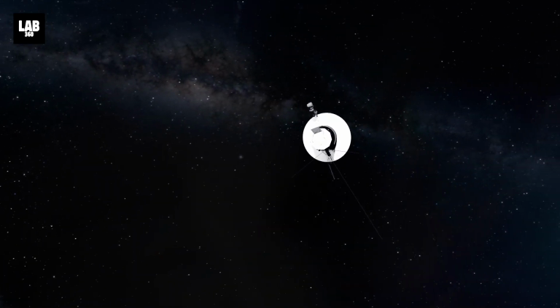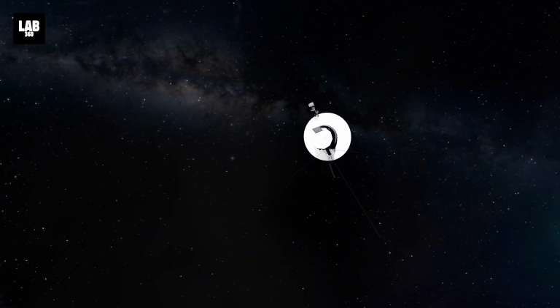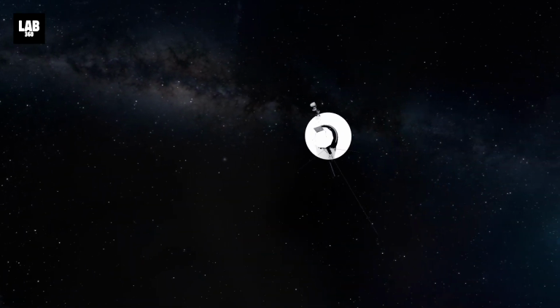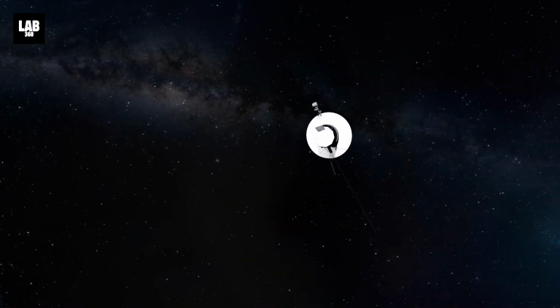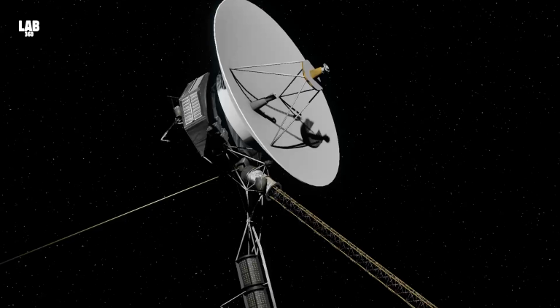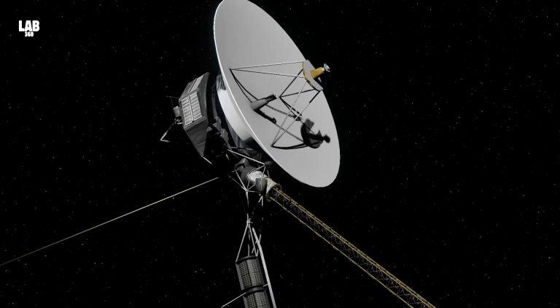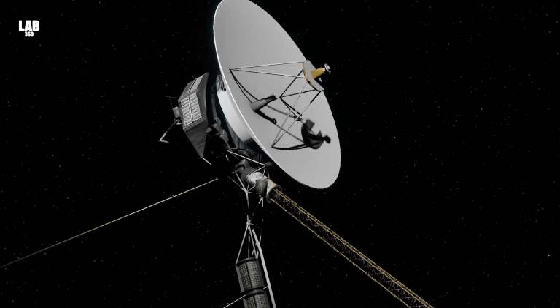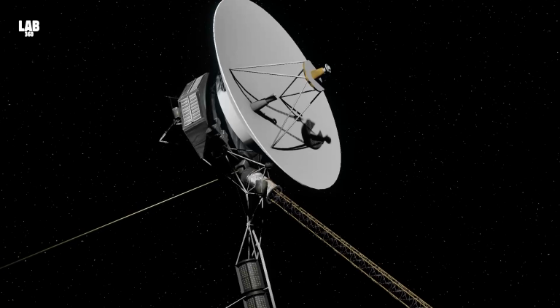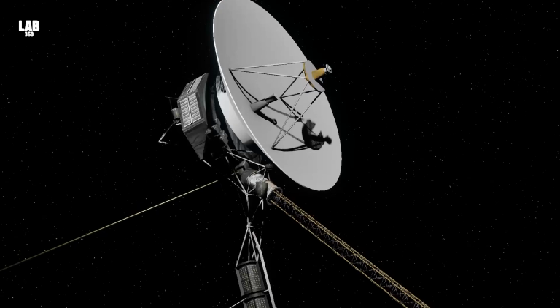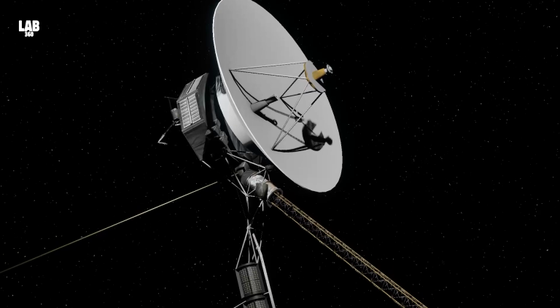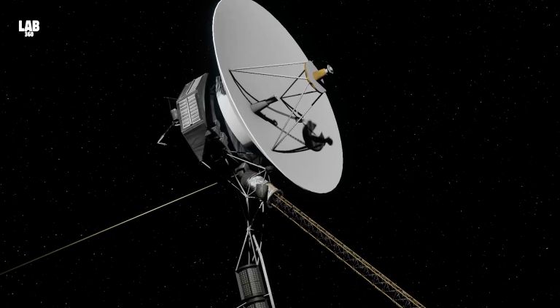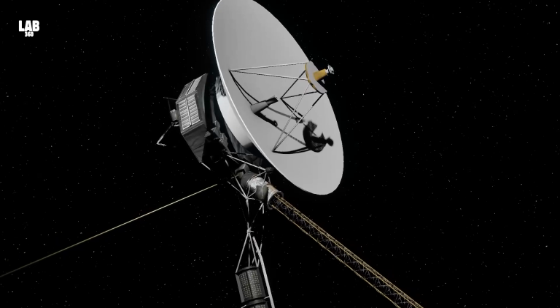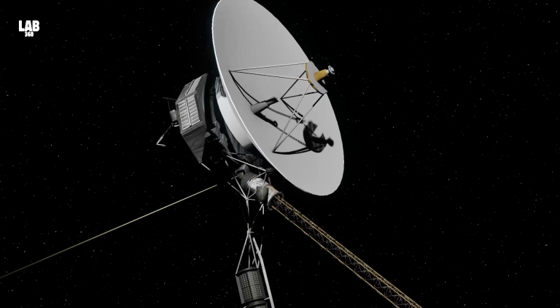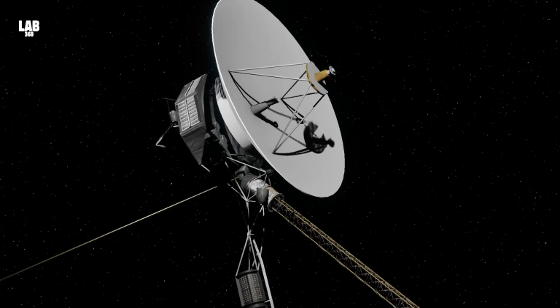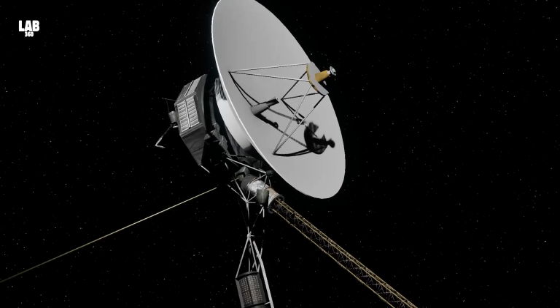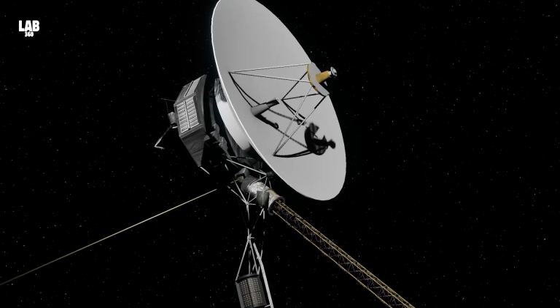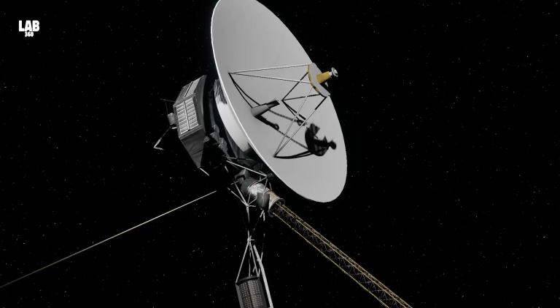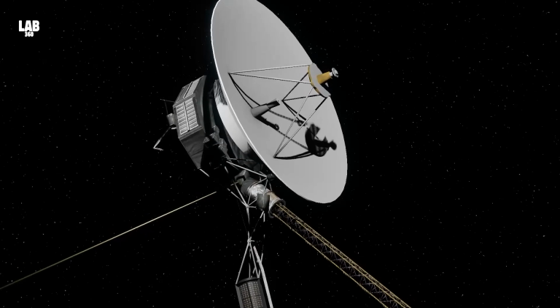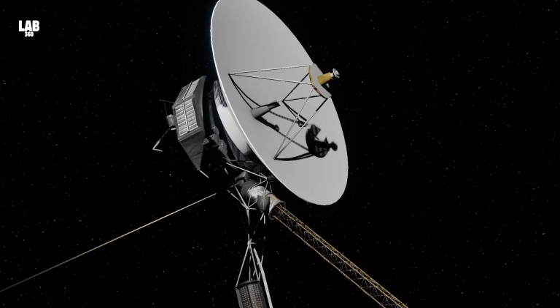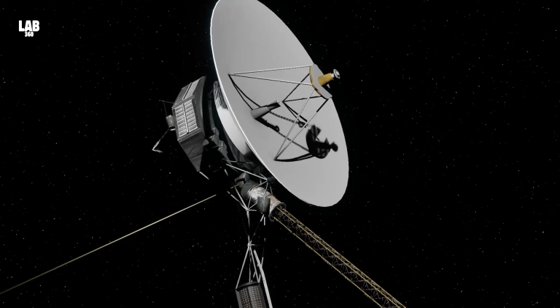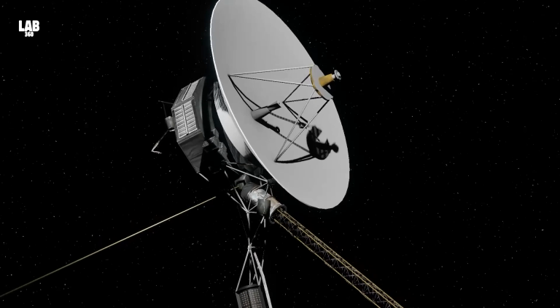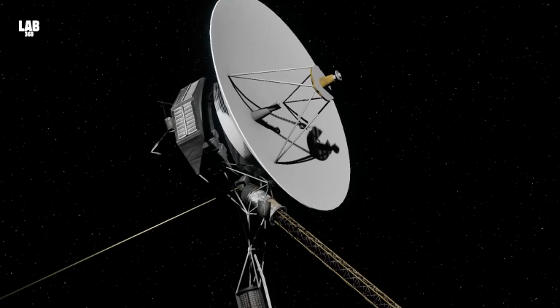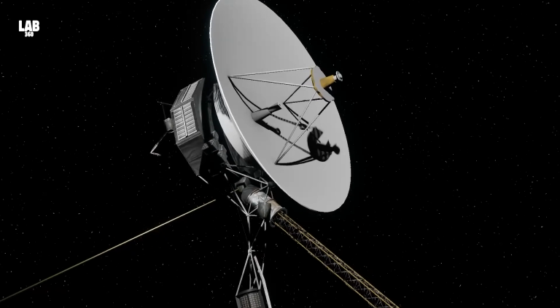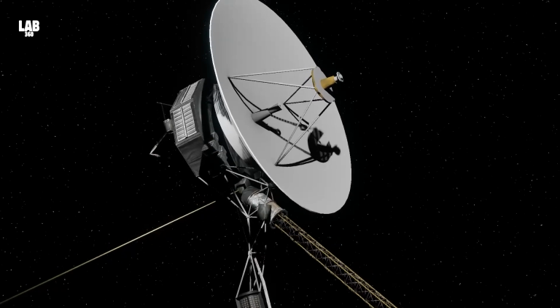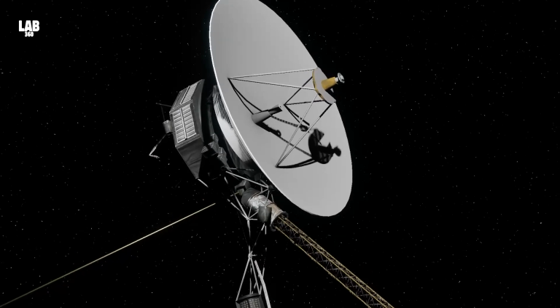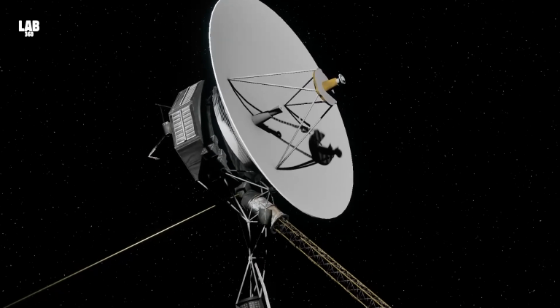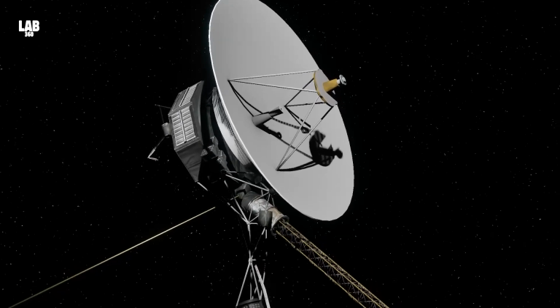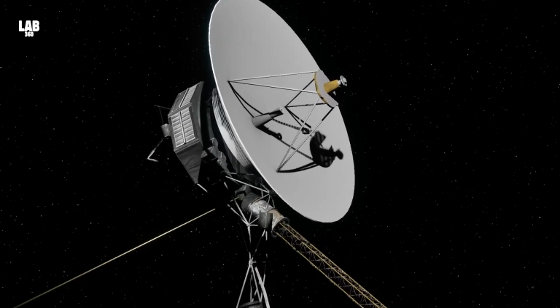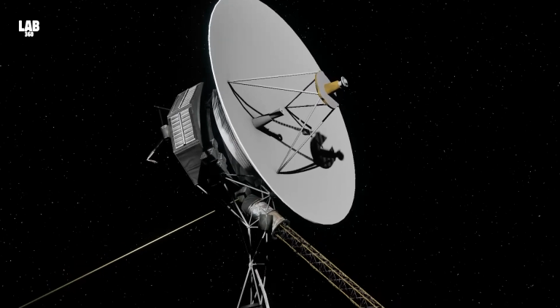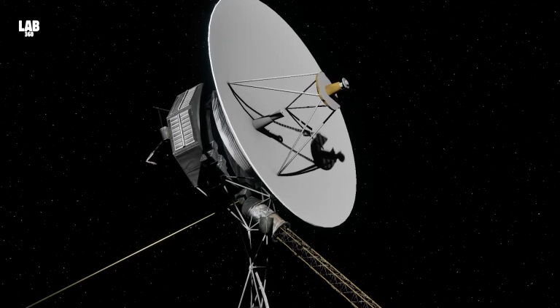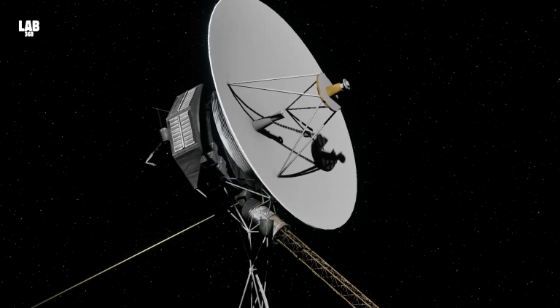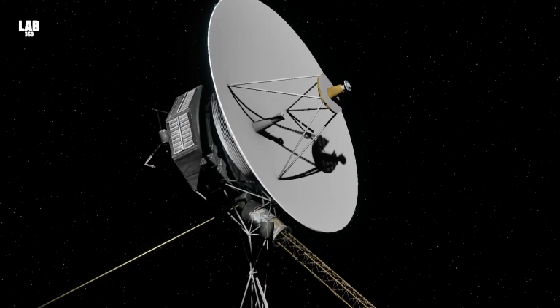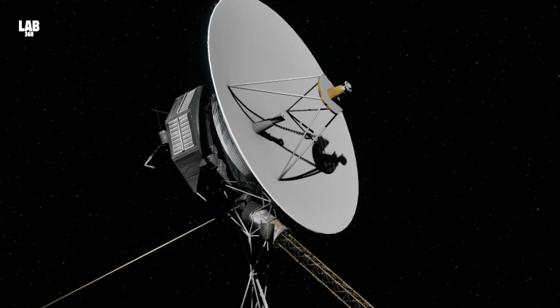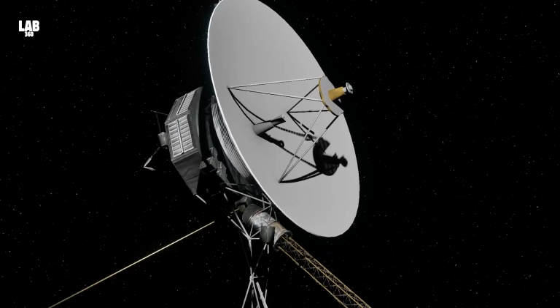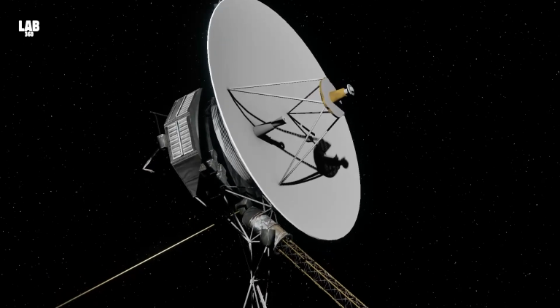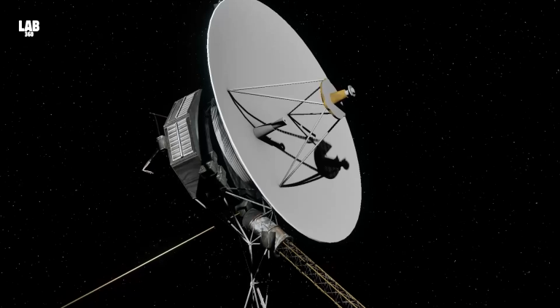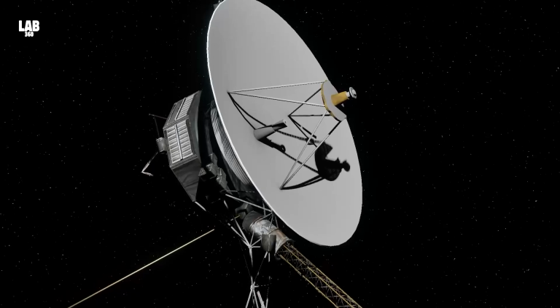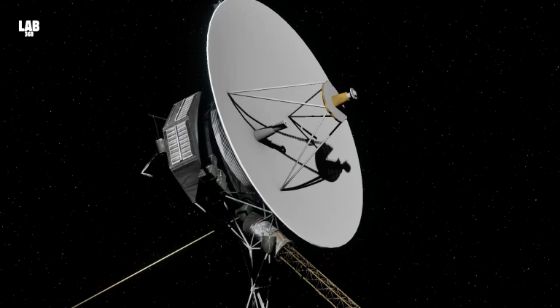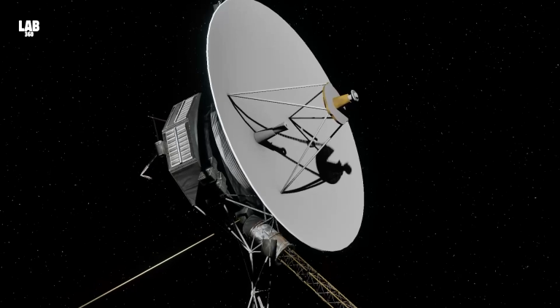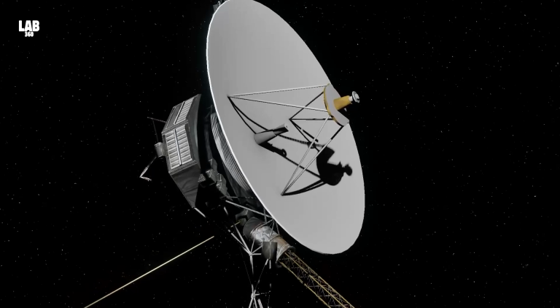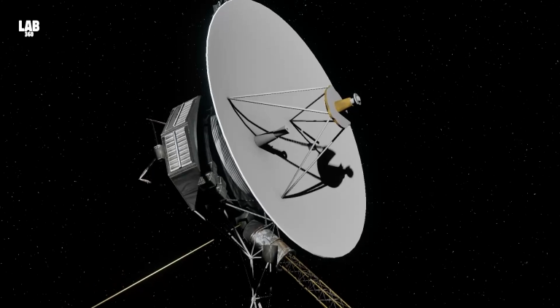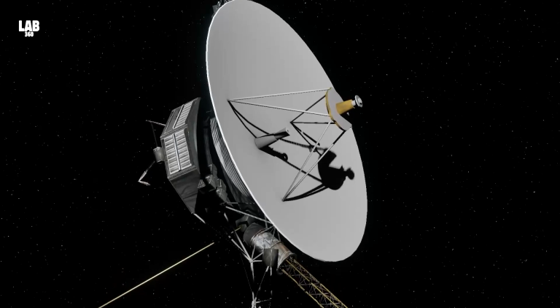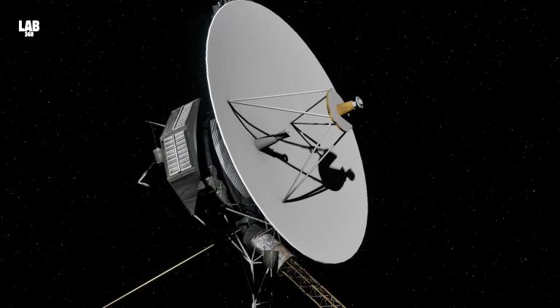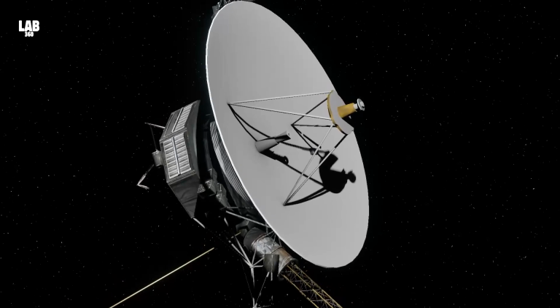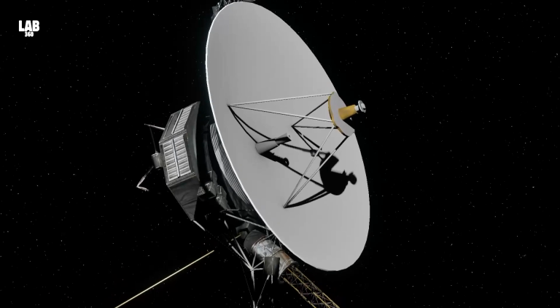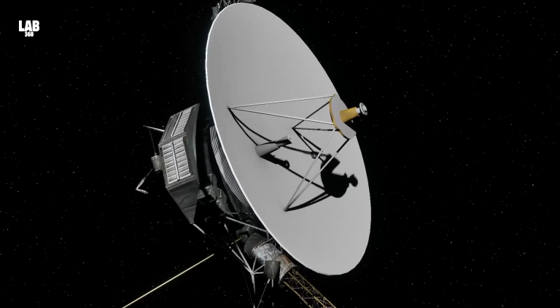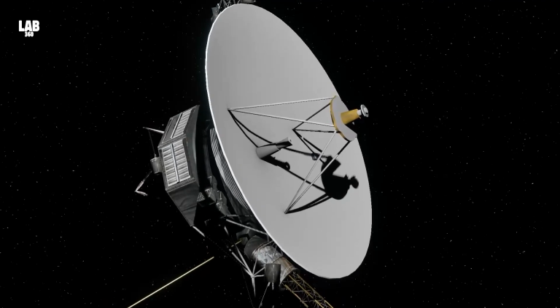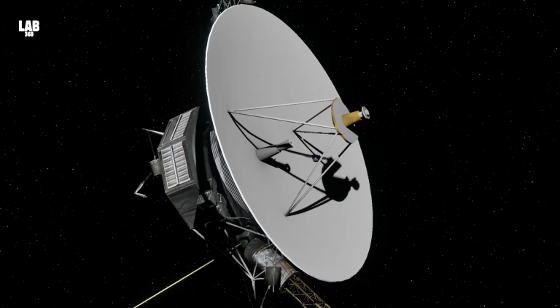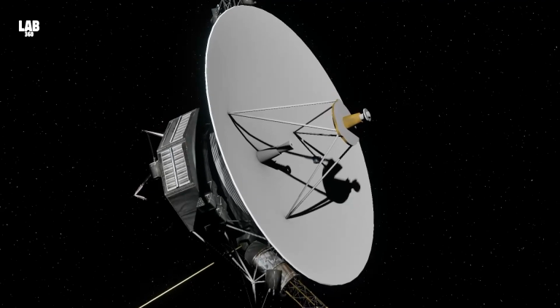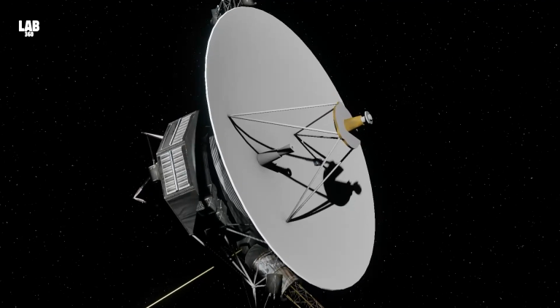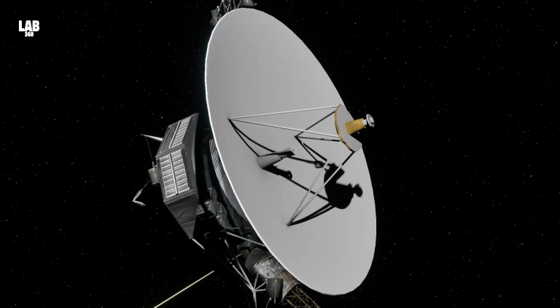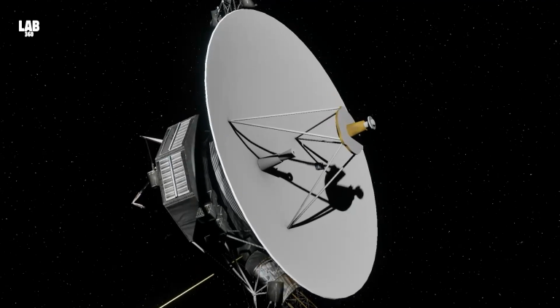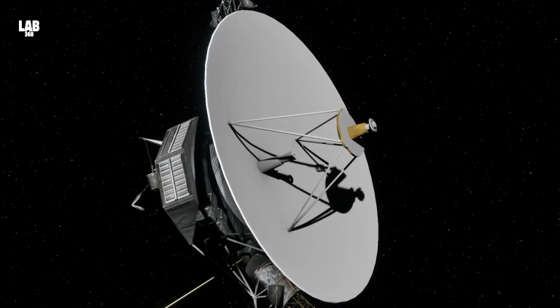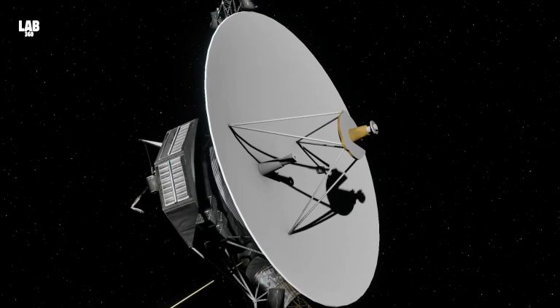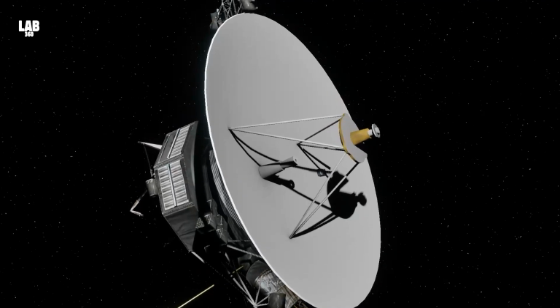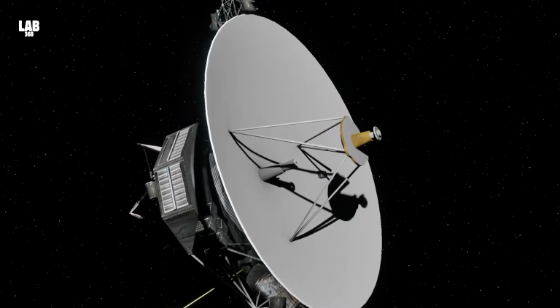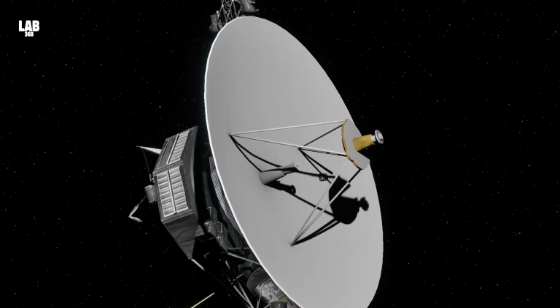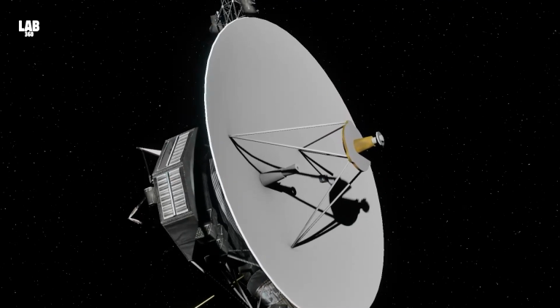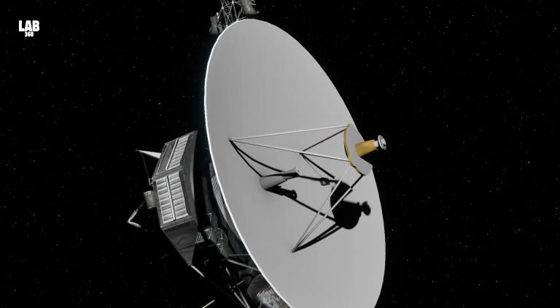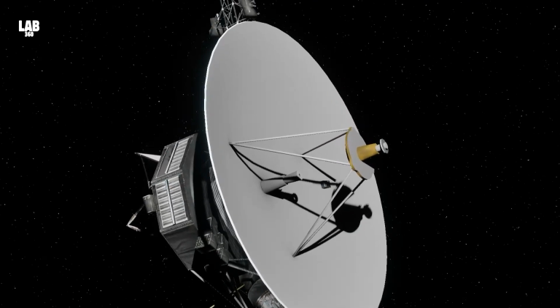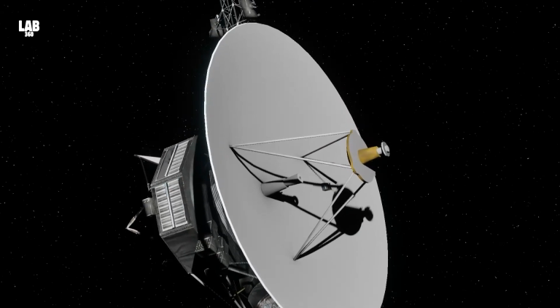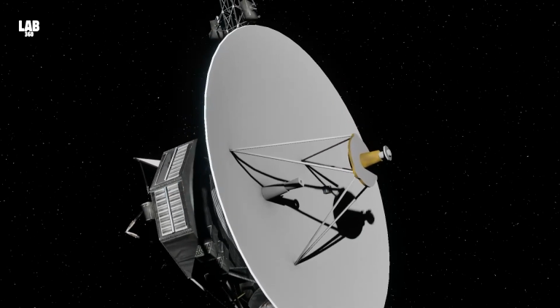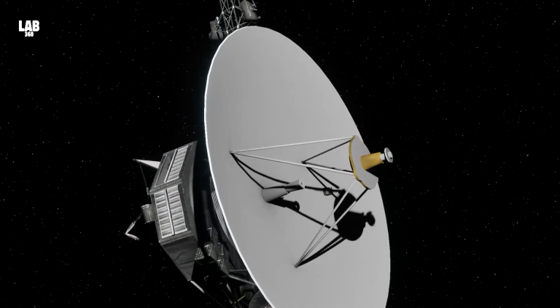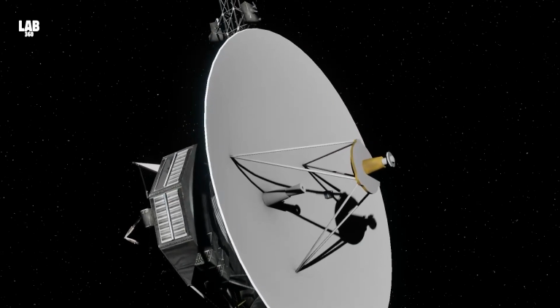The day was September 5, 1977, and the spacecraft that the Titan rocket carried was Voyager 1.